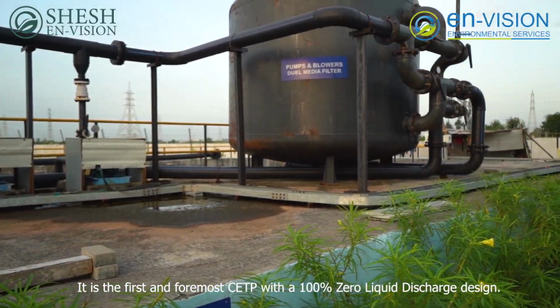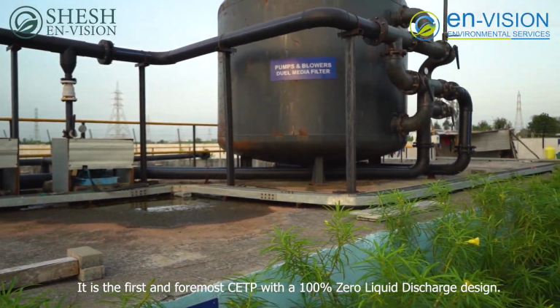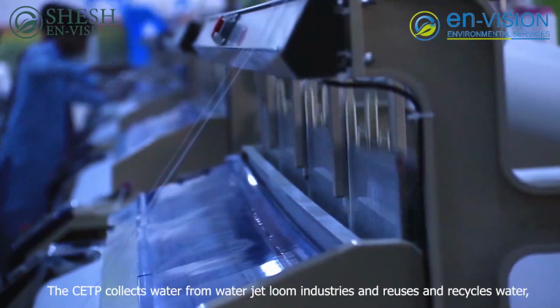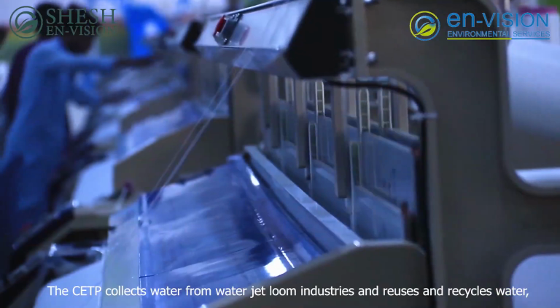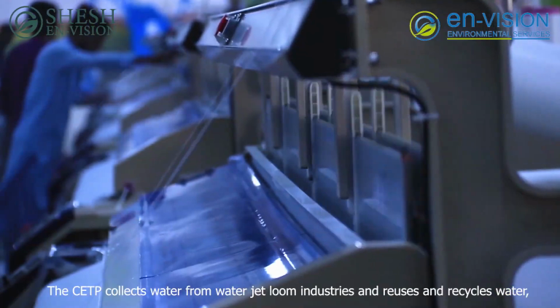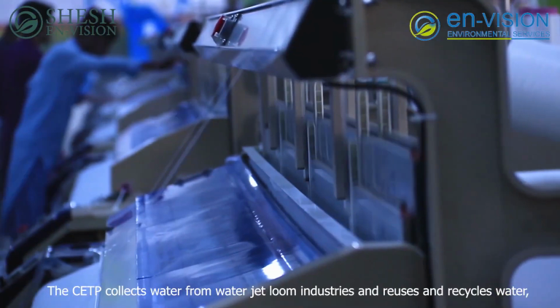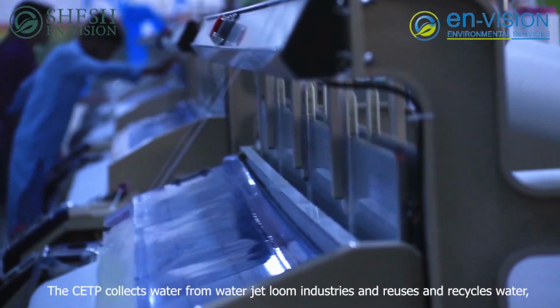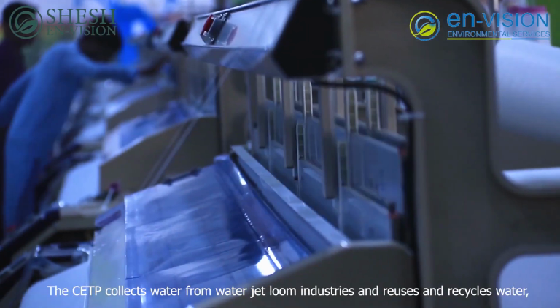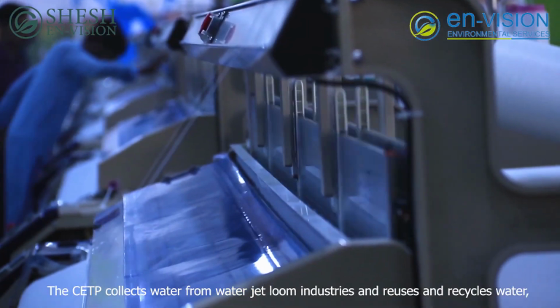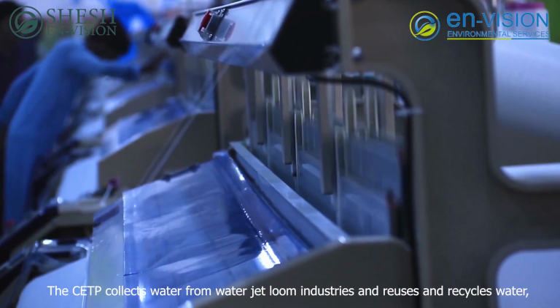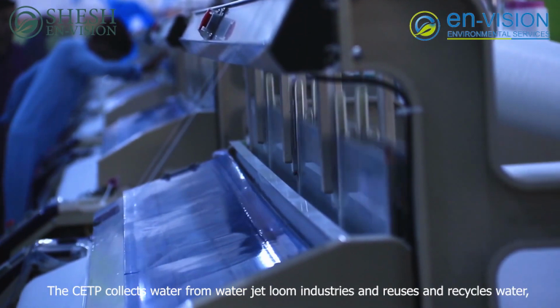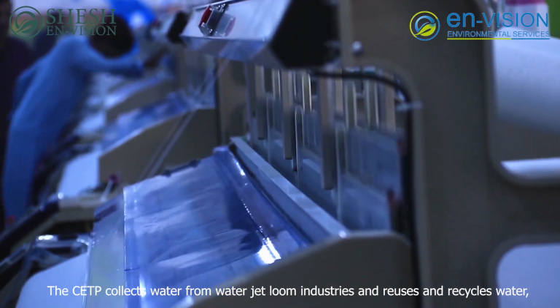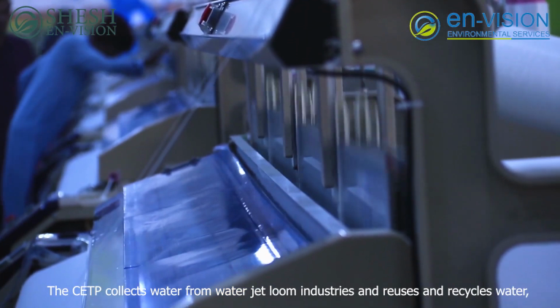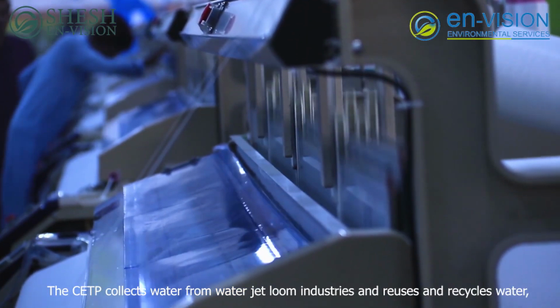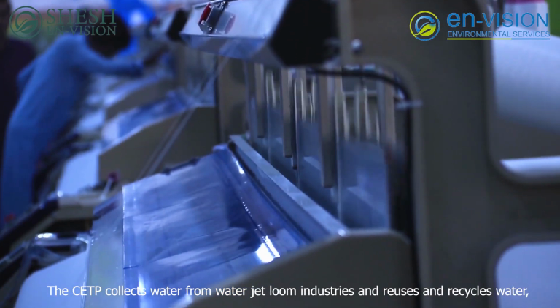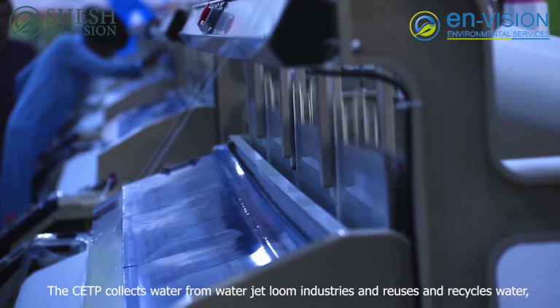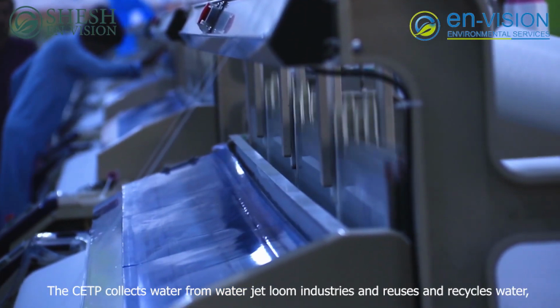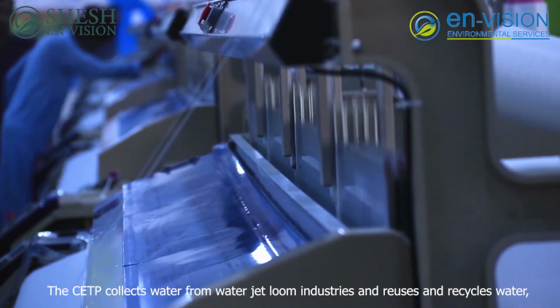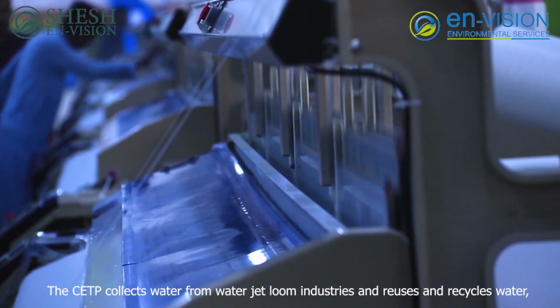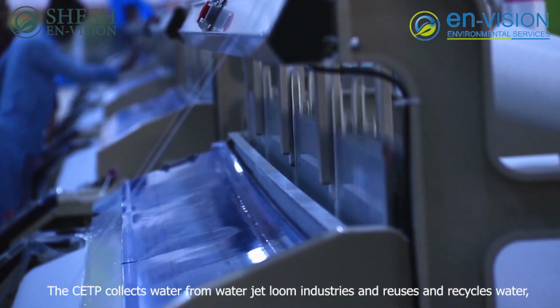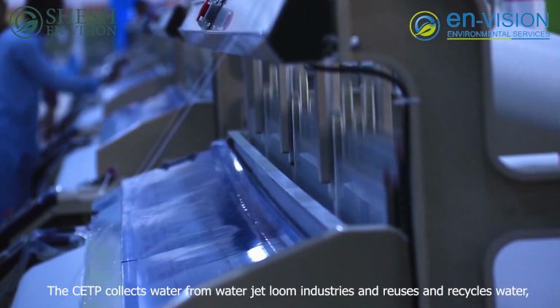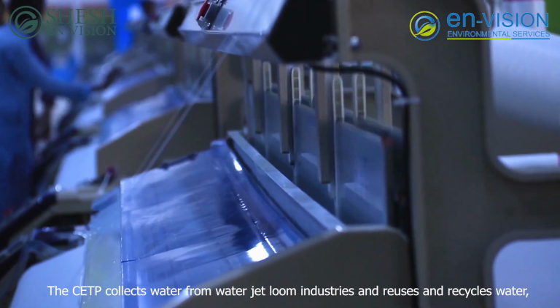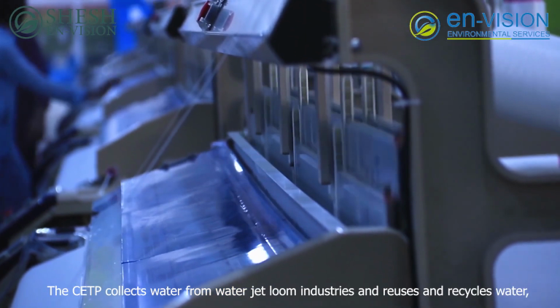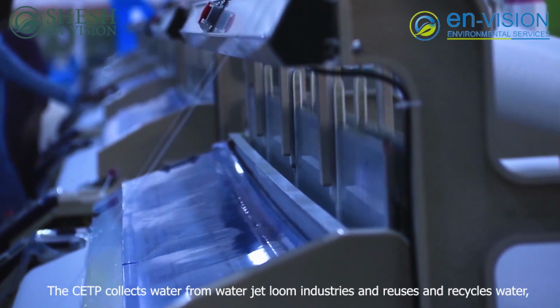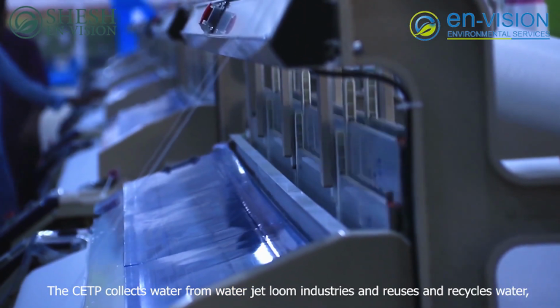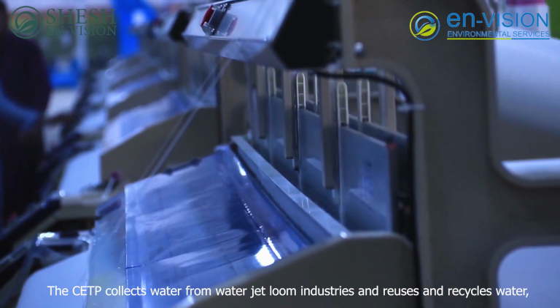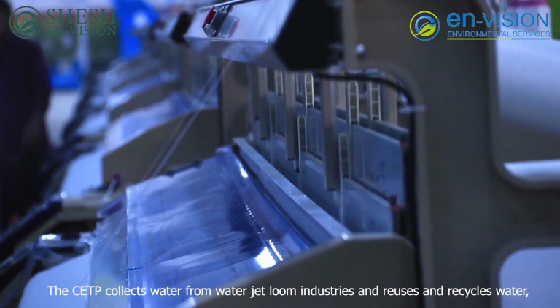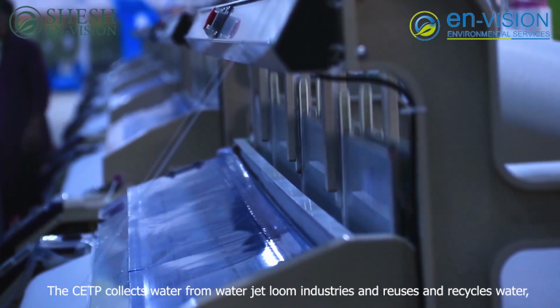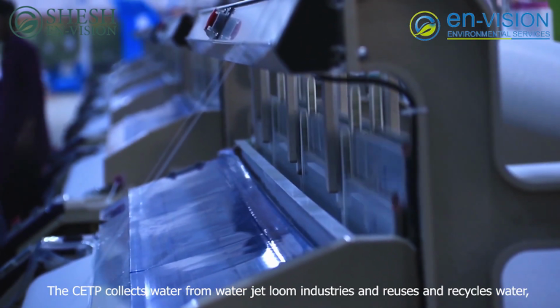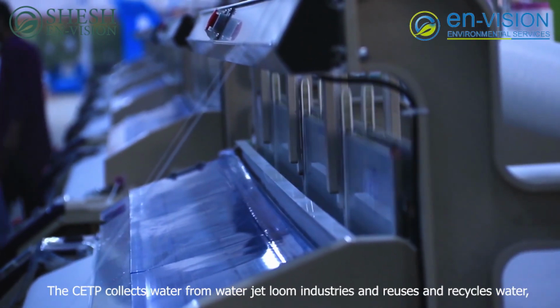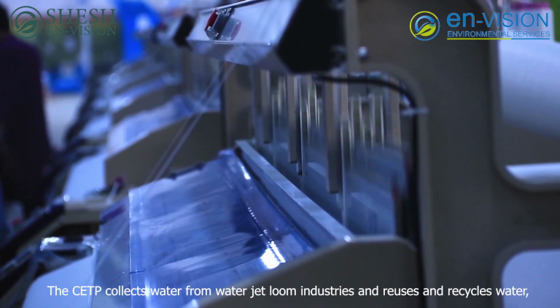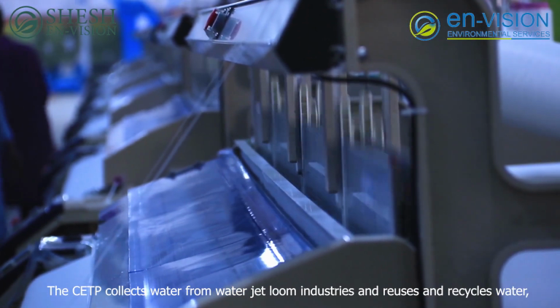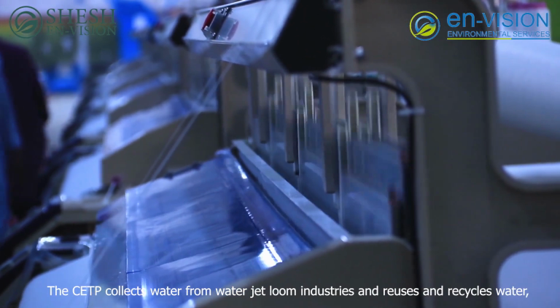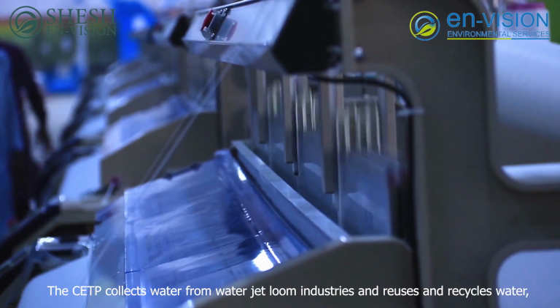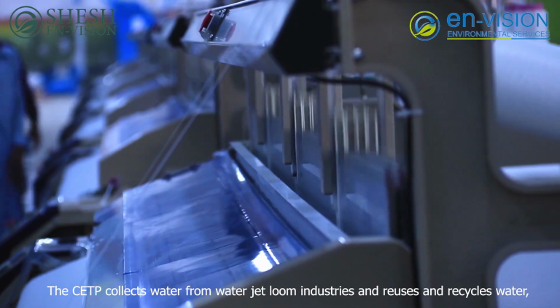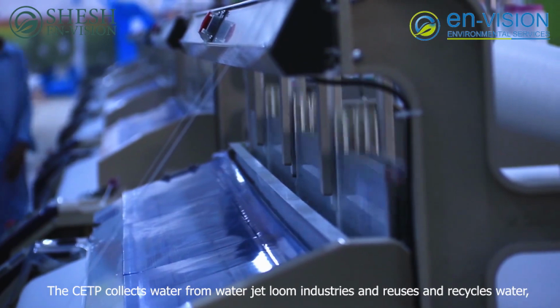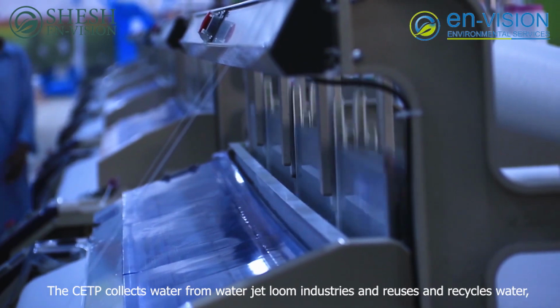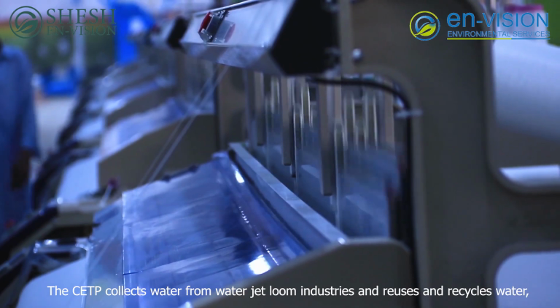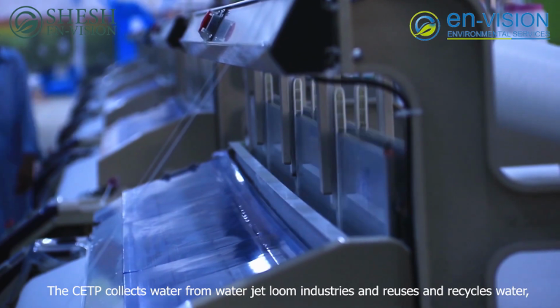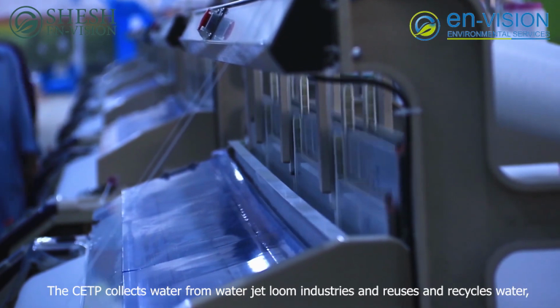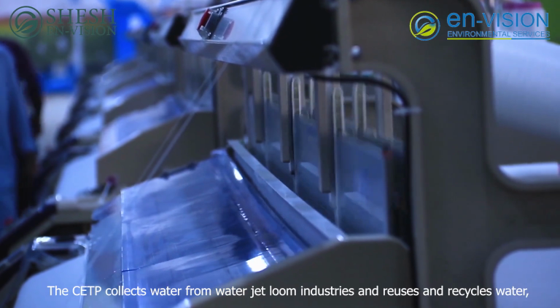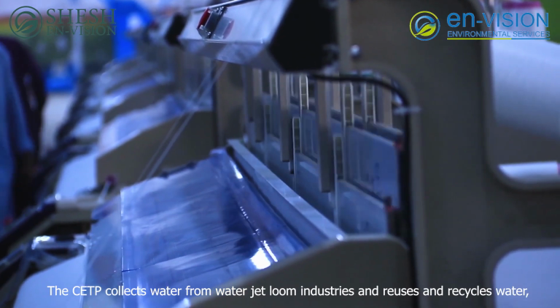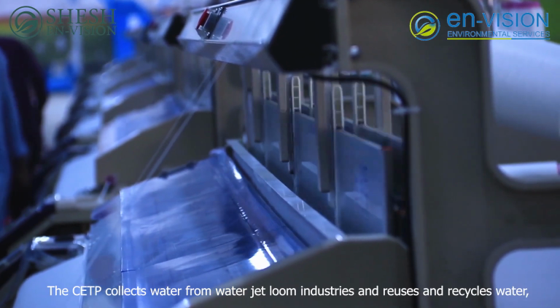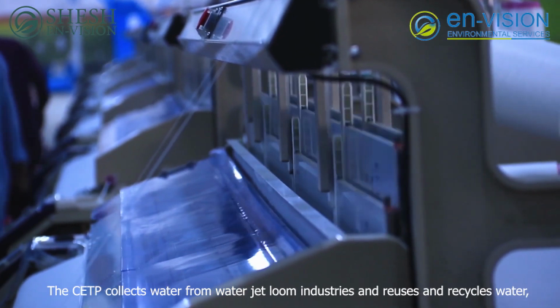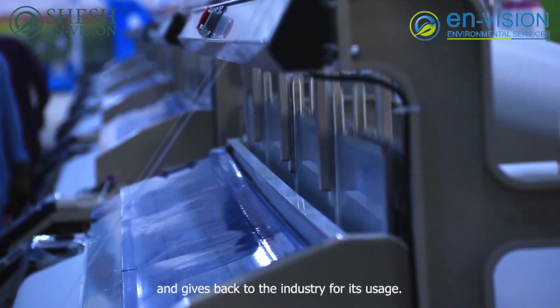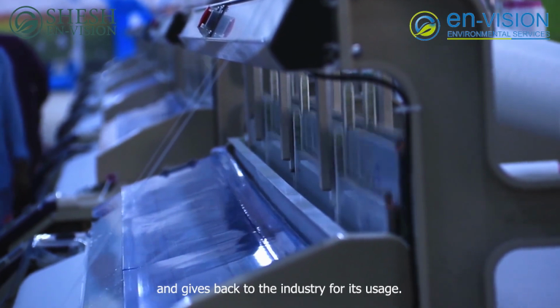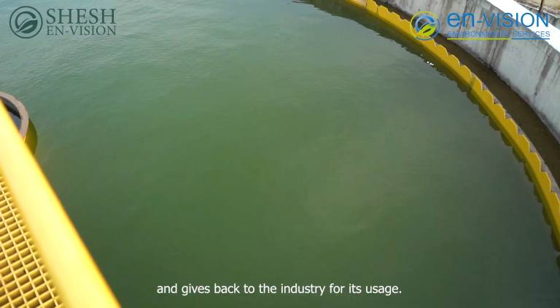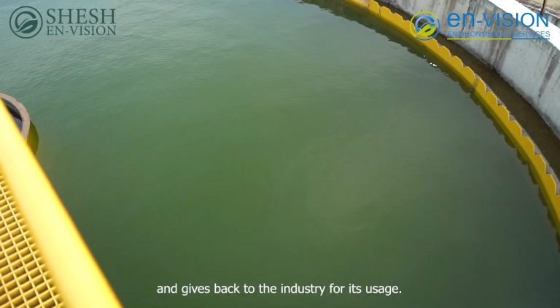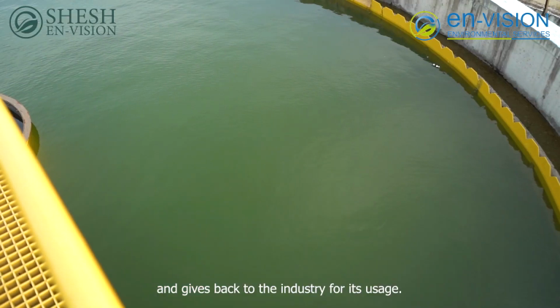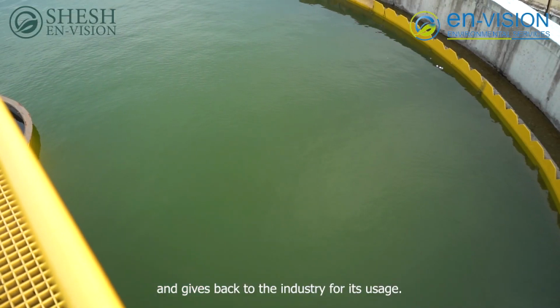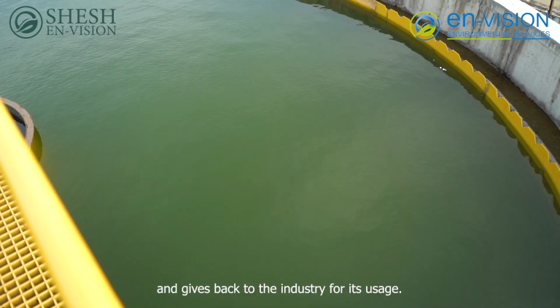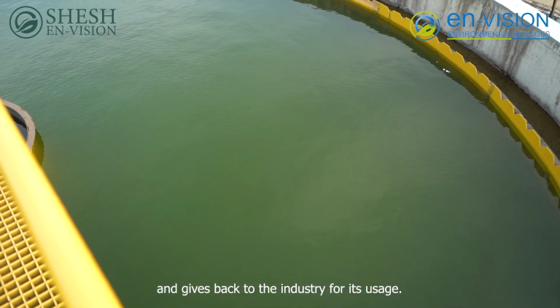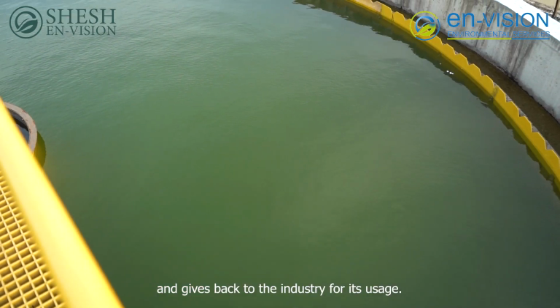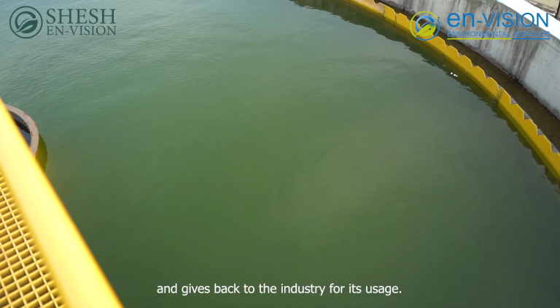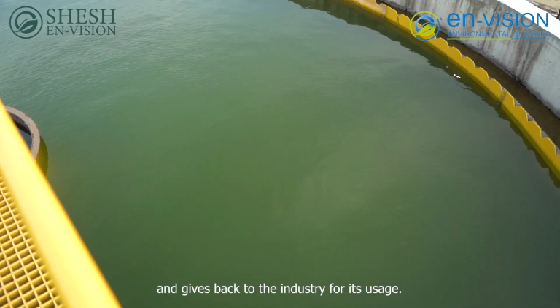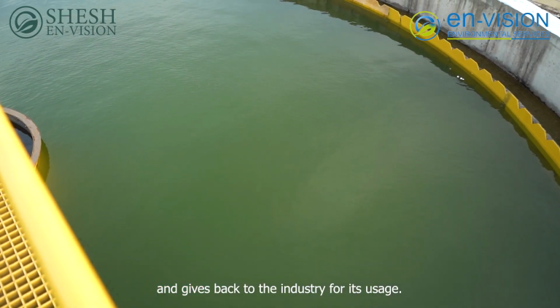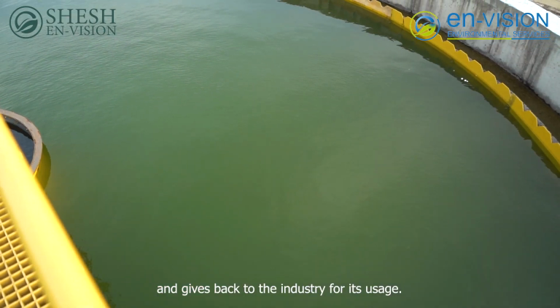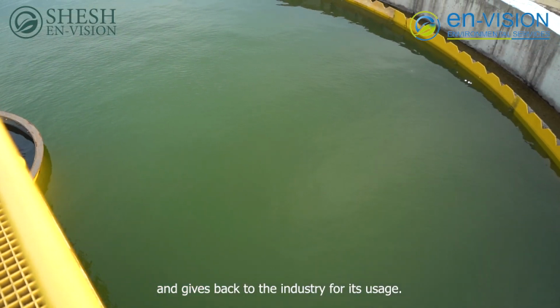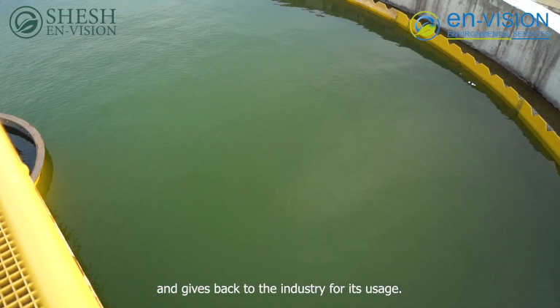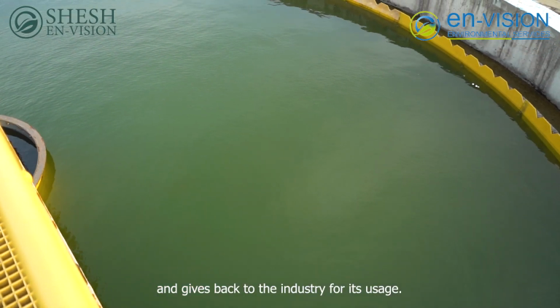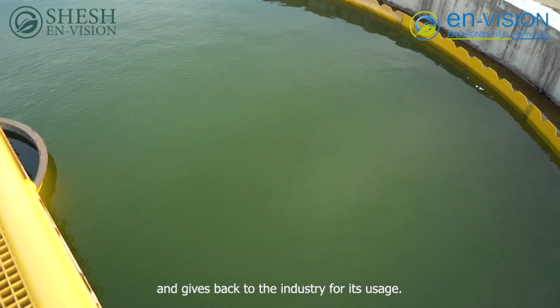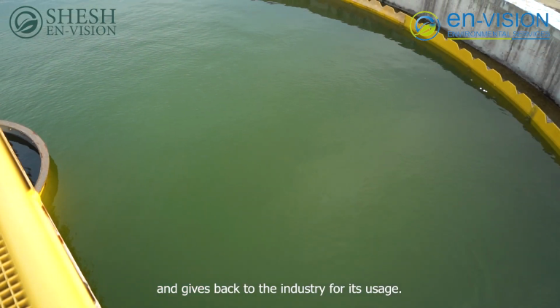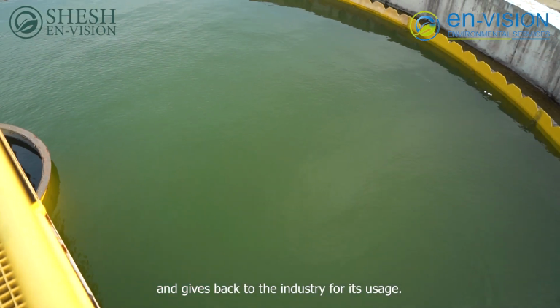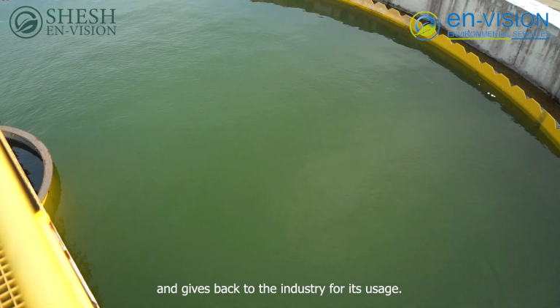The CETP collects water from water jet loom industries and reuses and recycles water, giving it back to the industry for its usage.